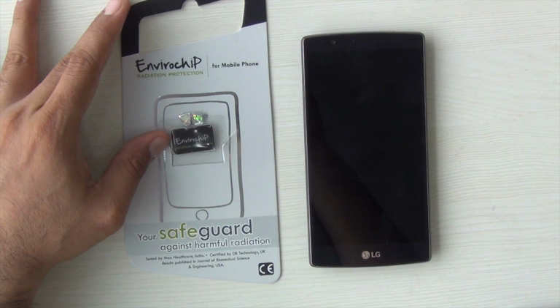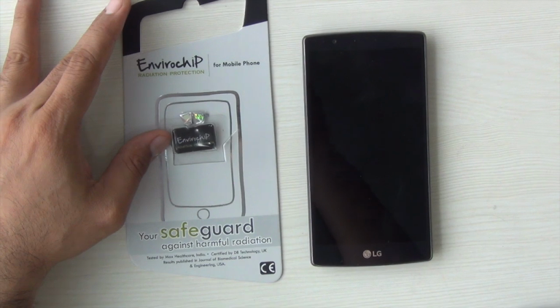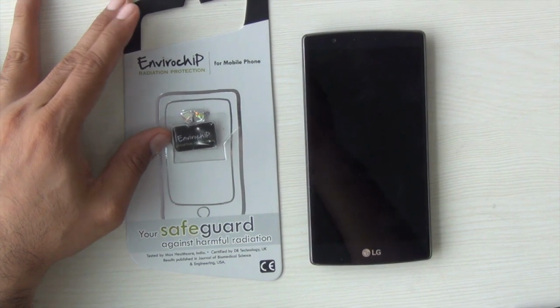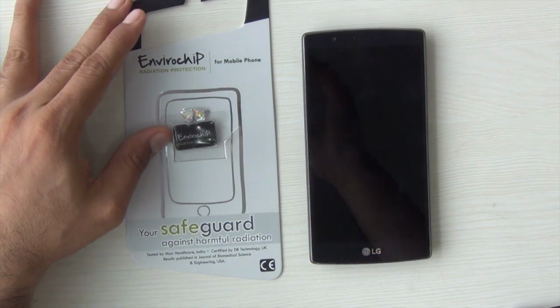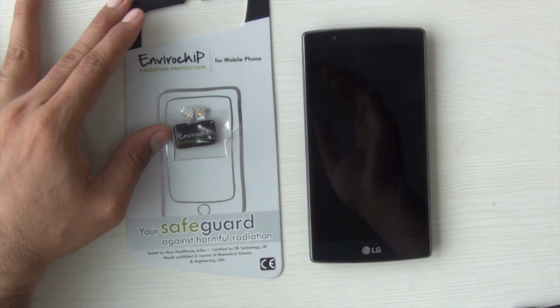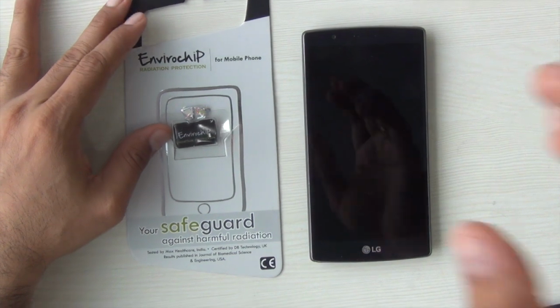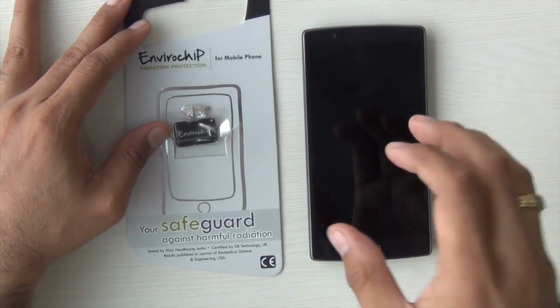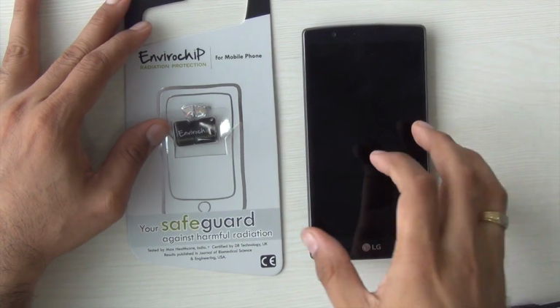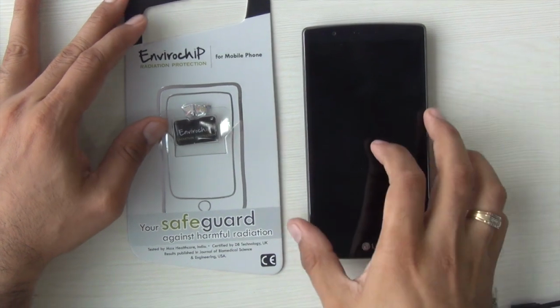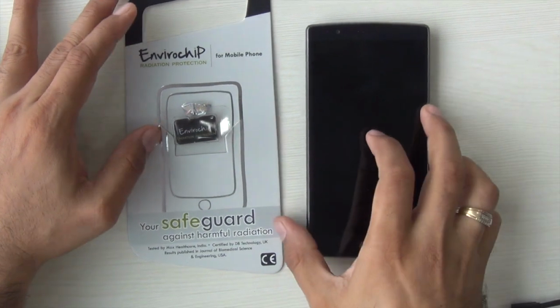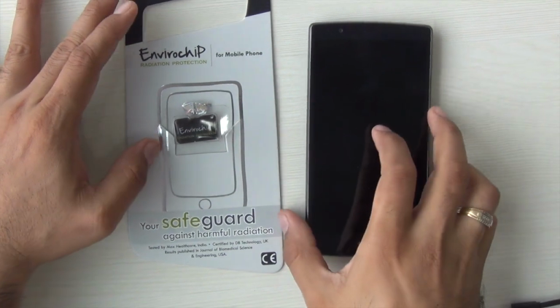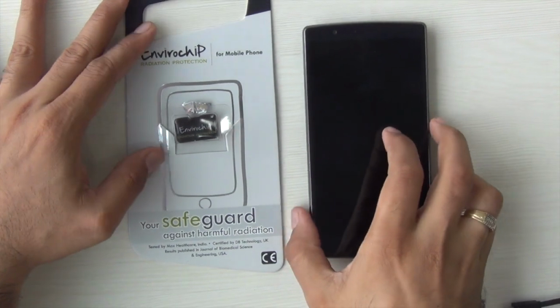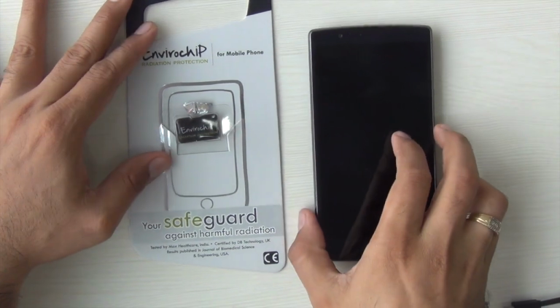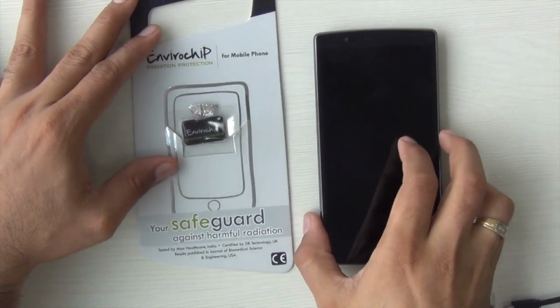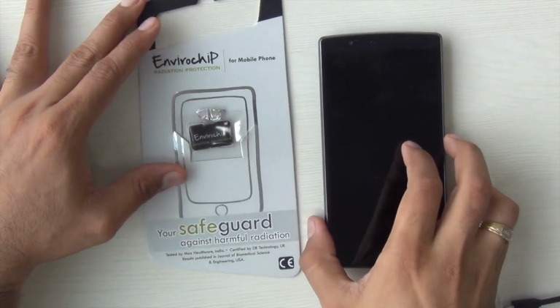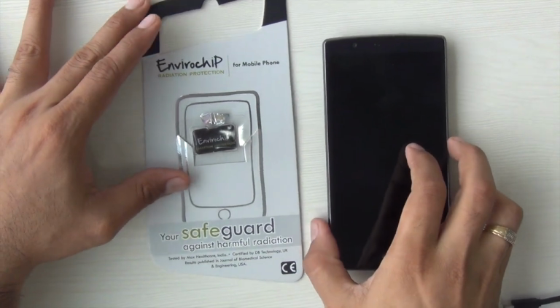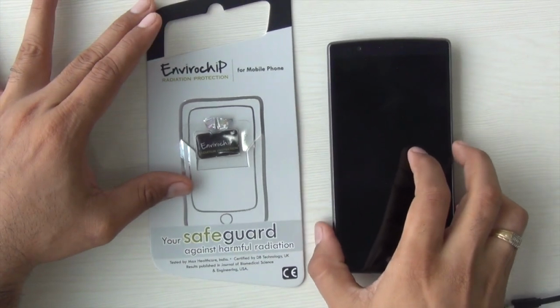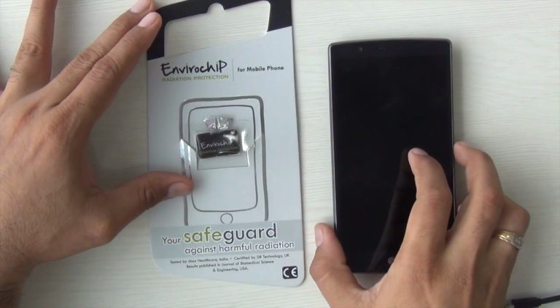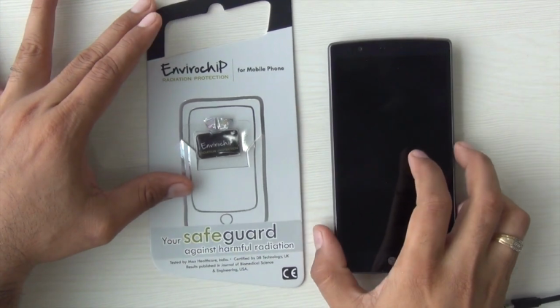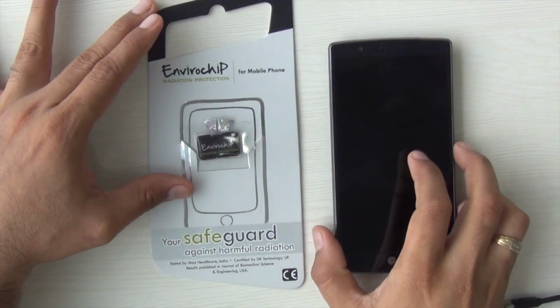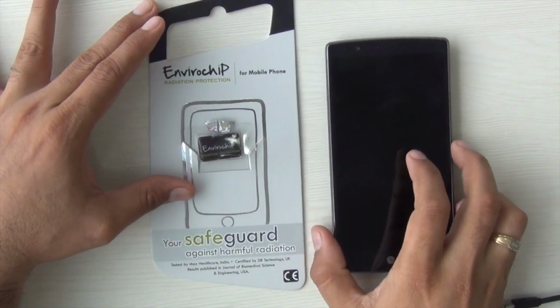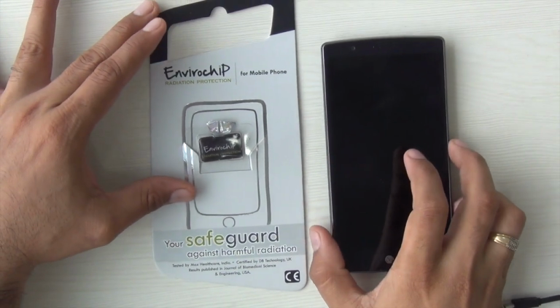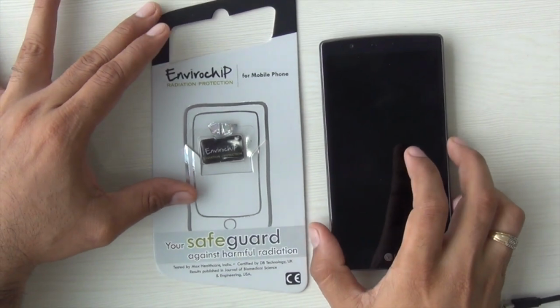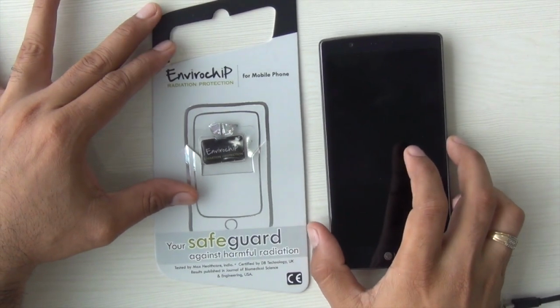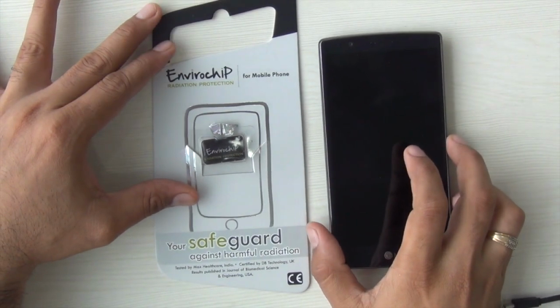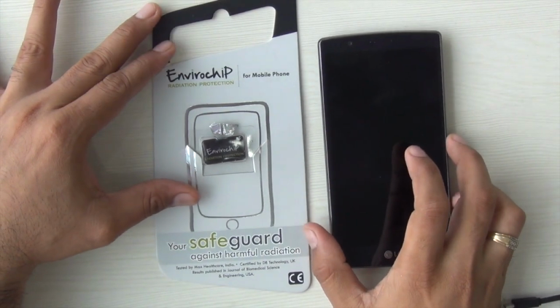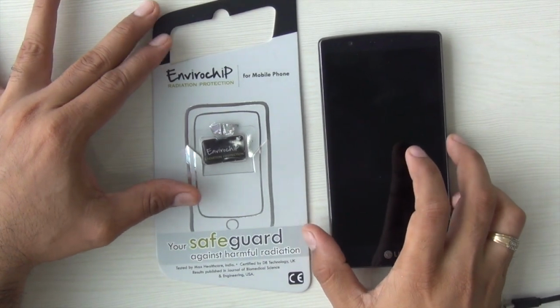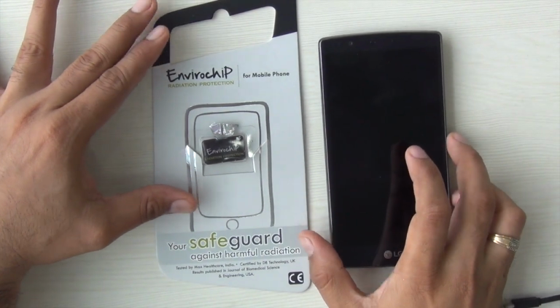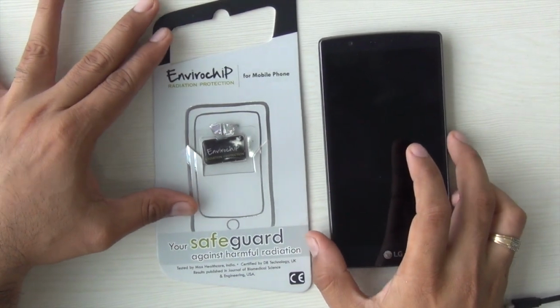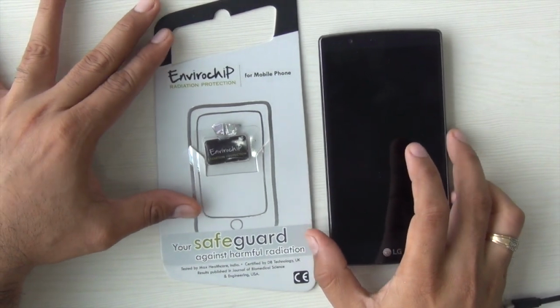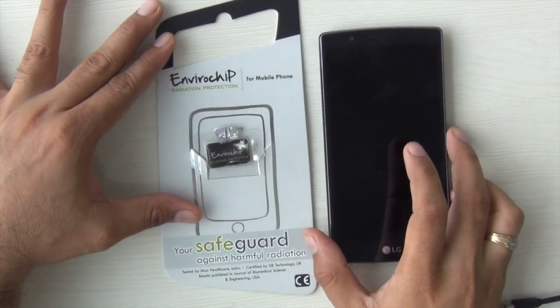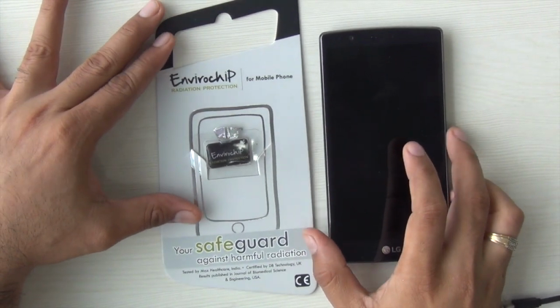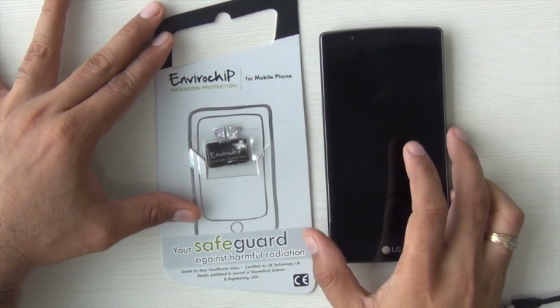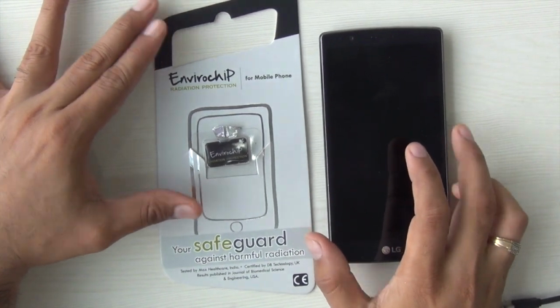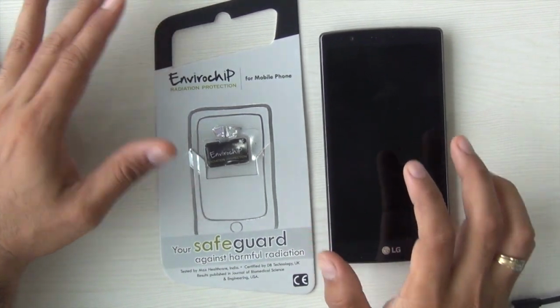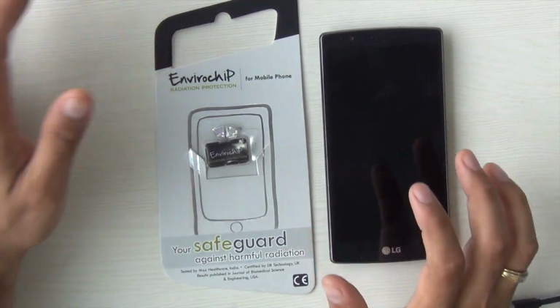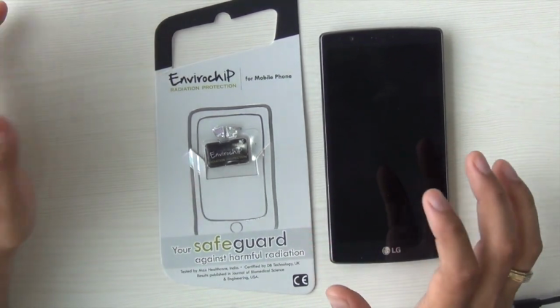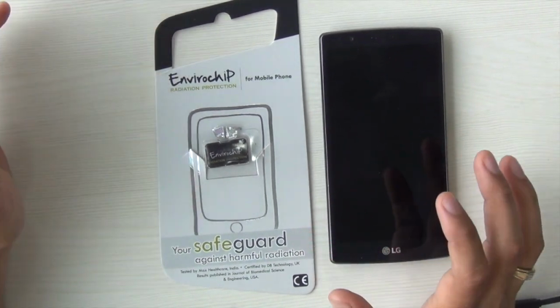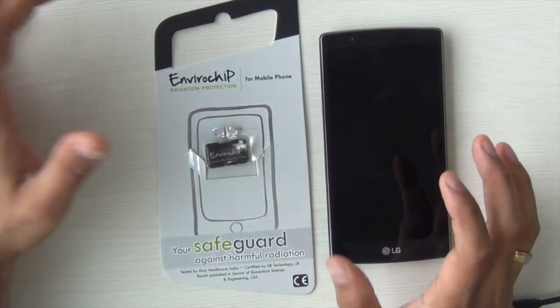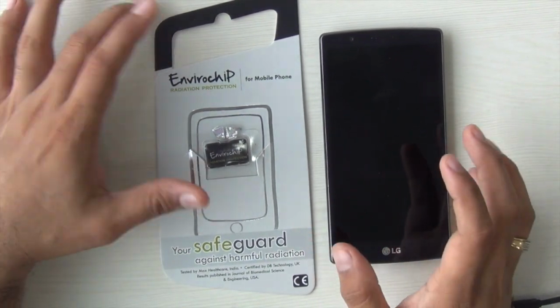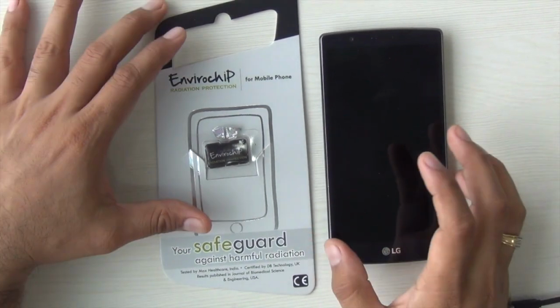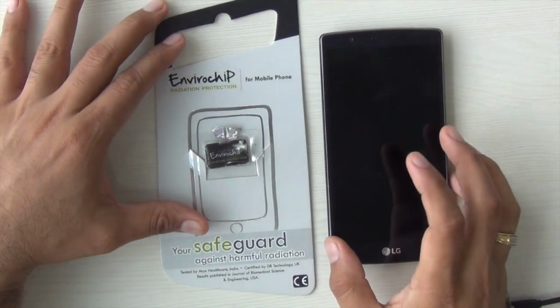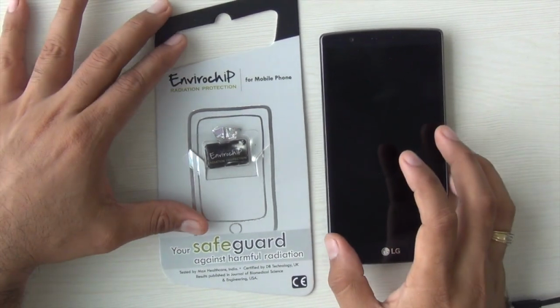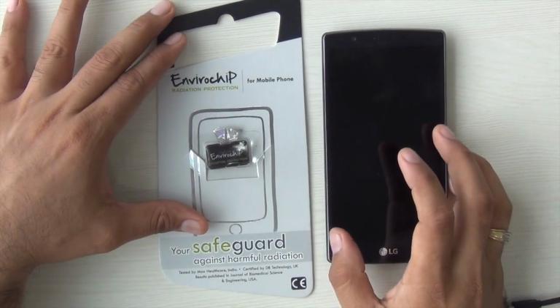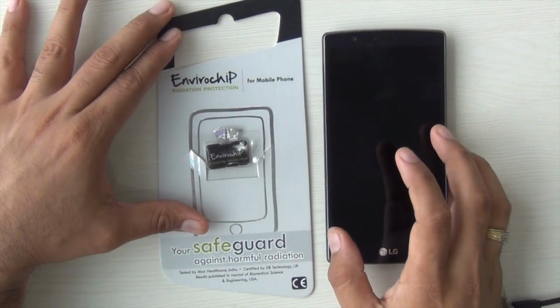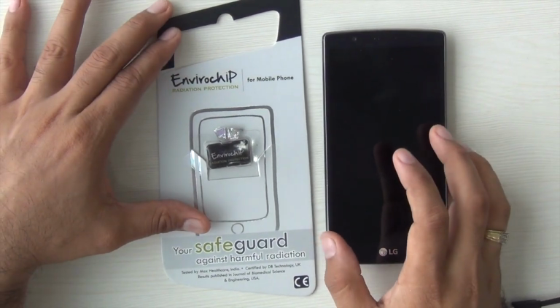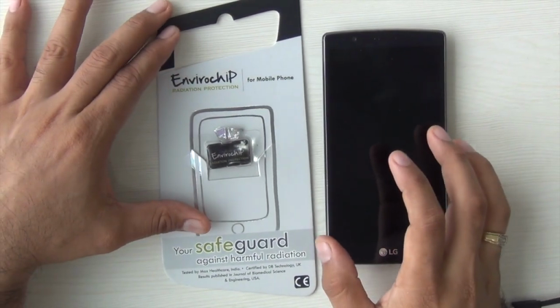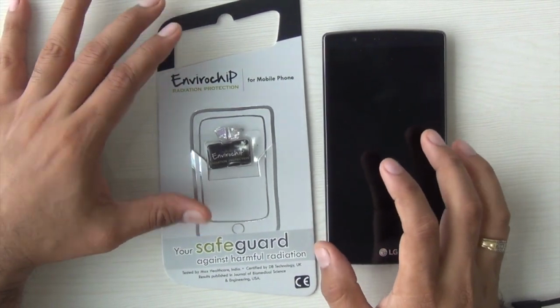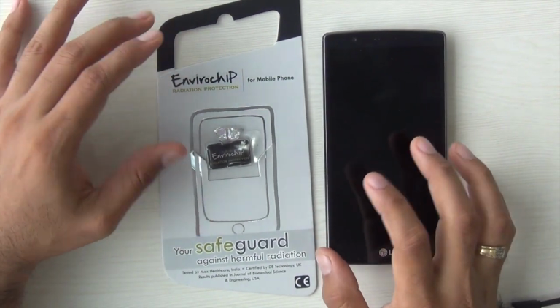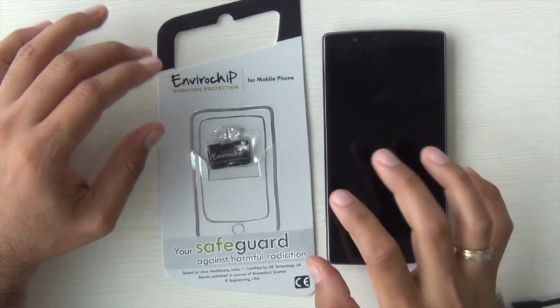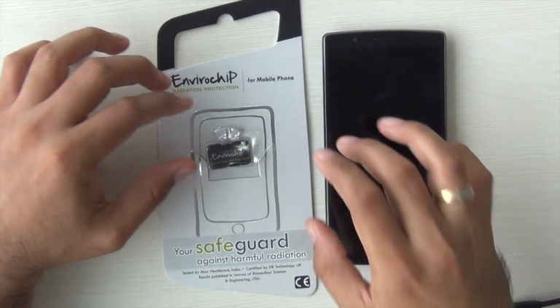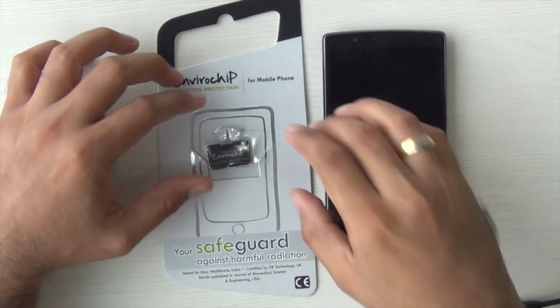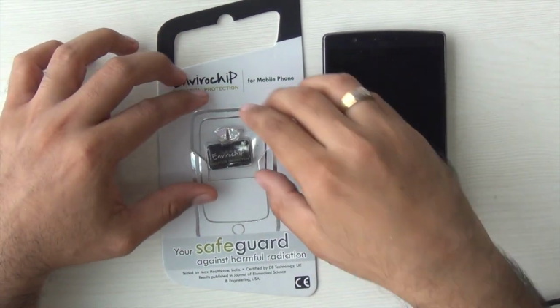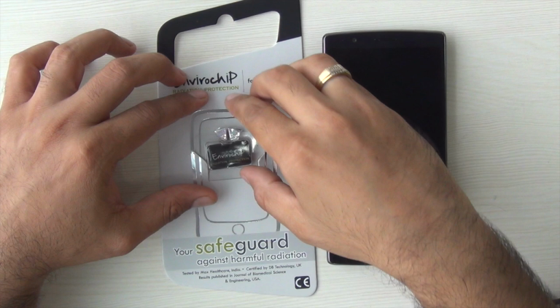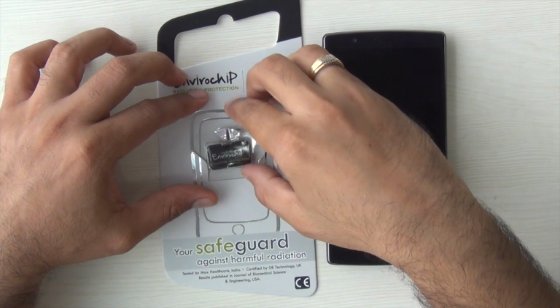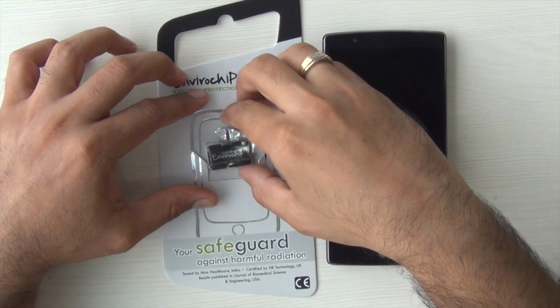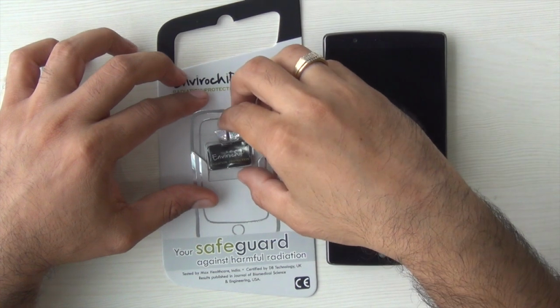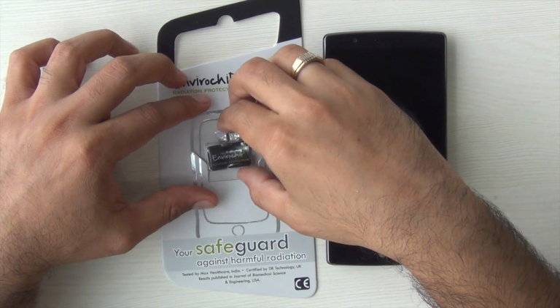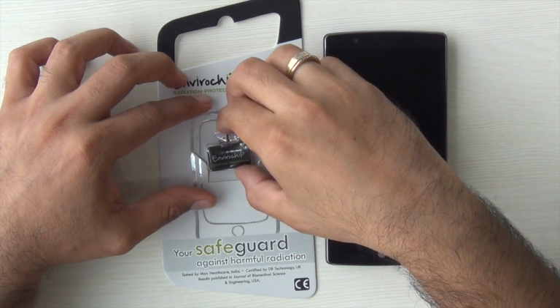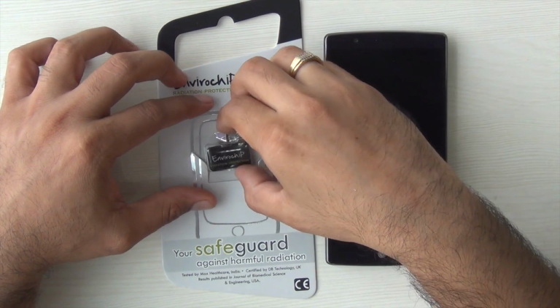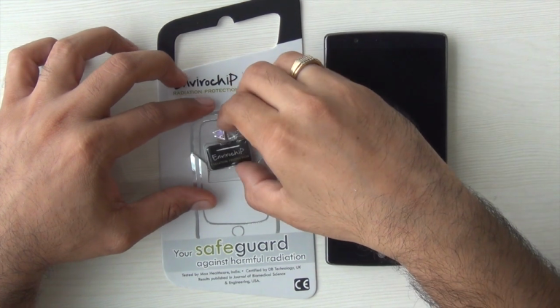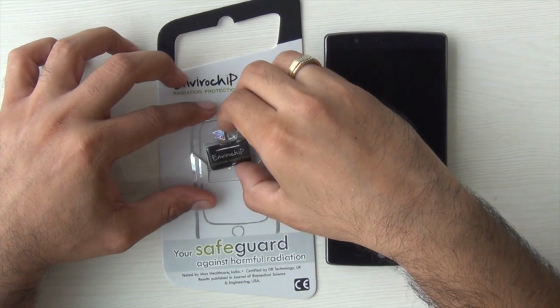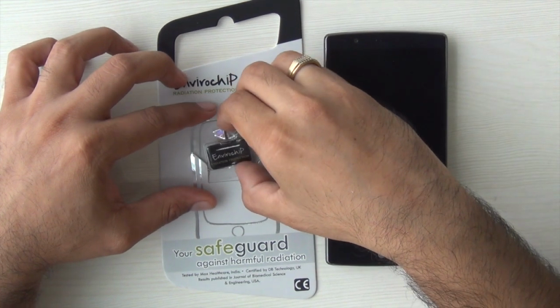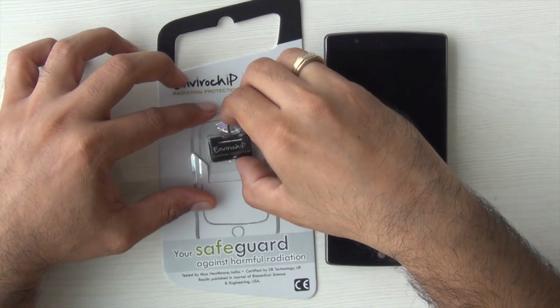Hey guys, what's up? I'm Rohit Prahan, your host of Intelliq Digest, and if you are worried about mobile phone radiations, there is a solution in the market.